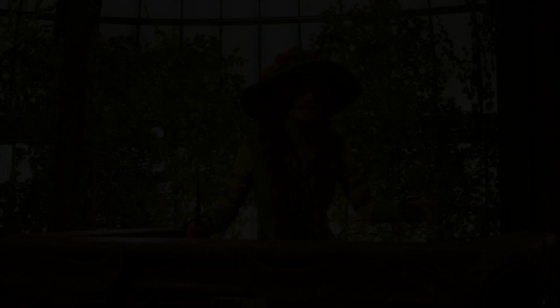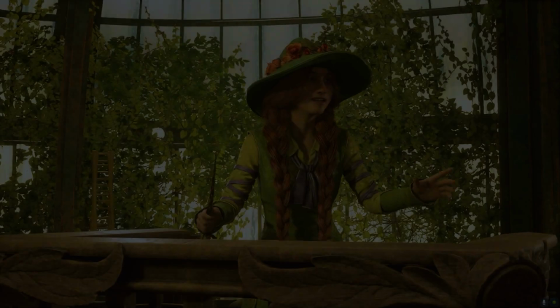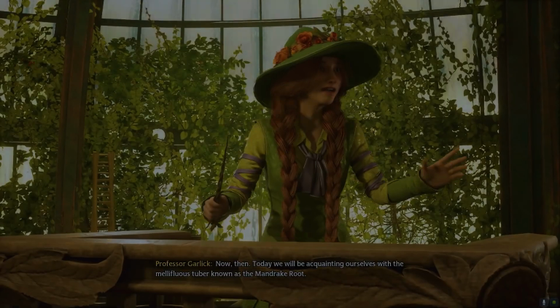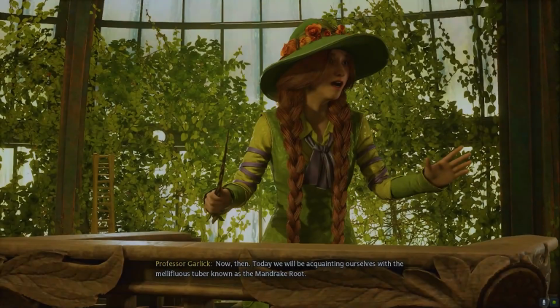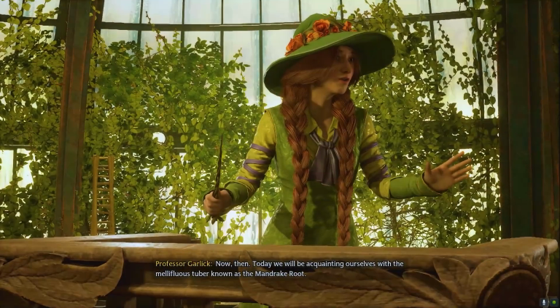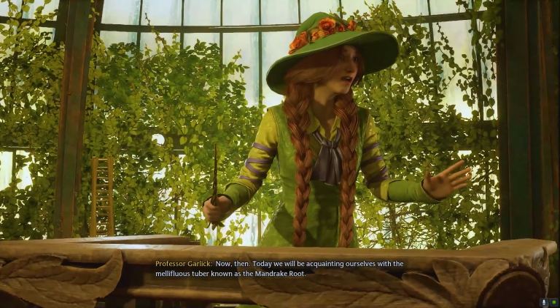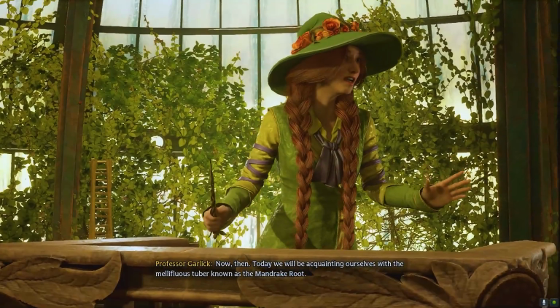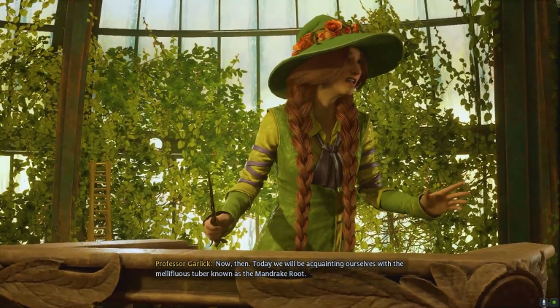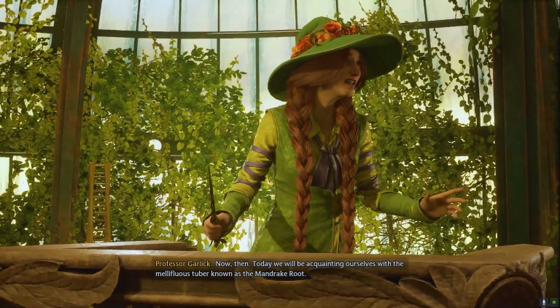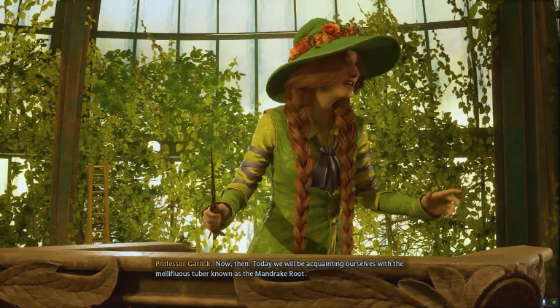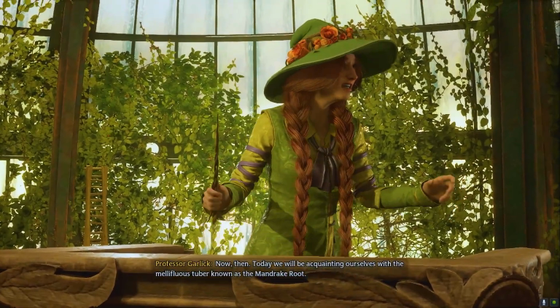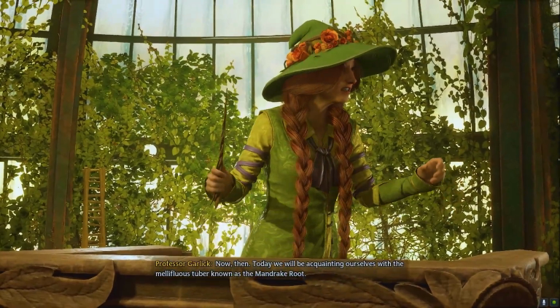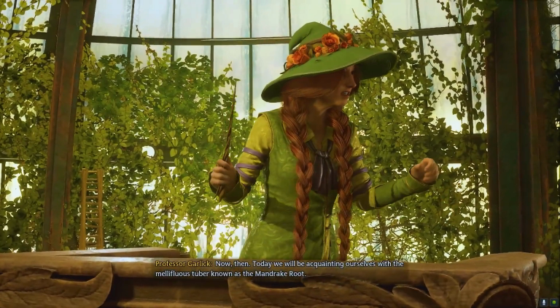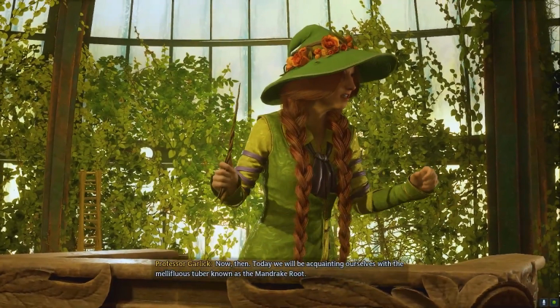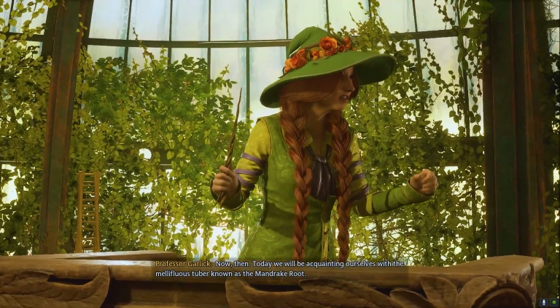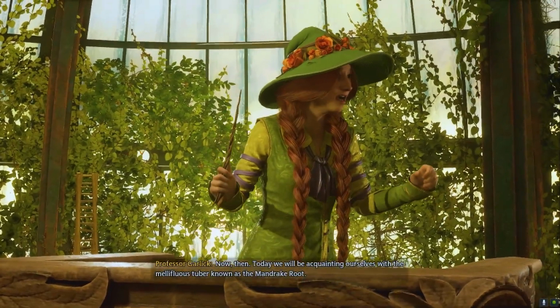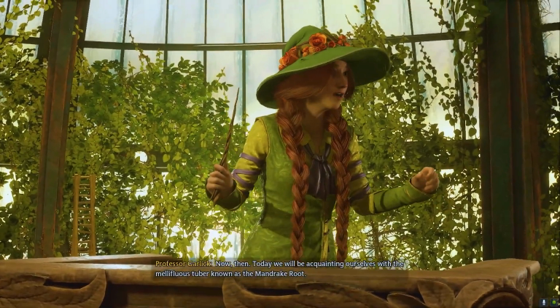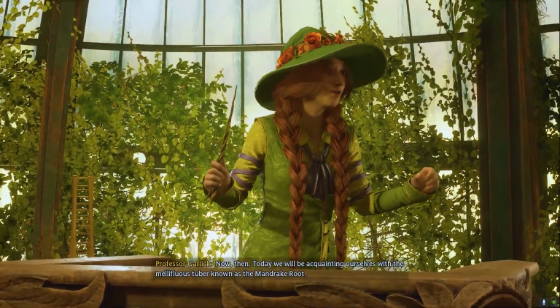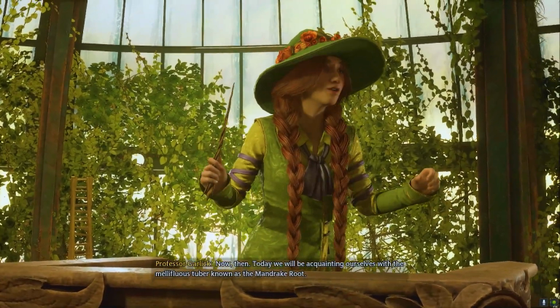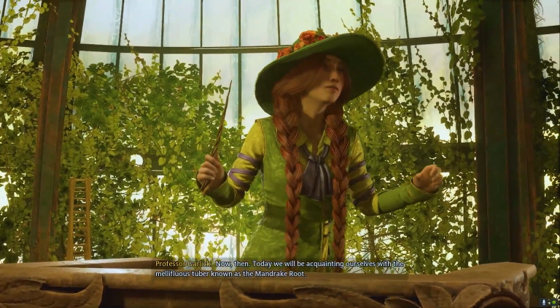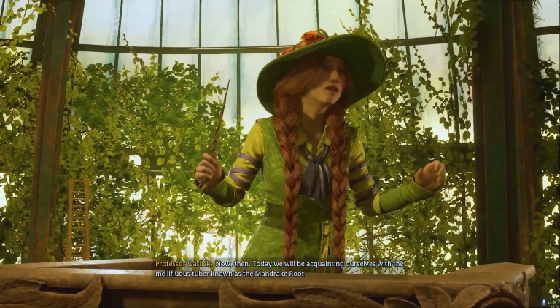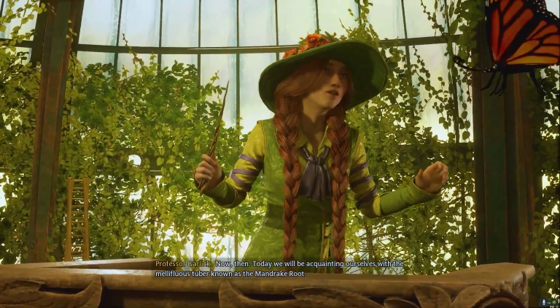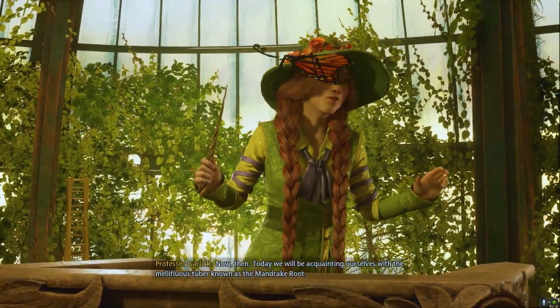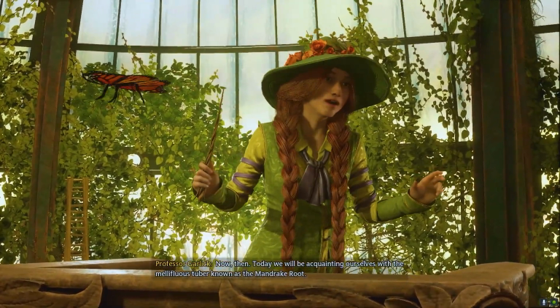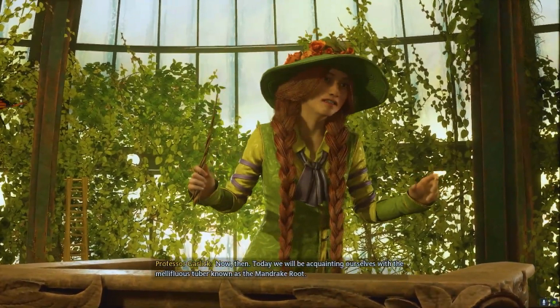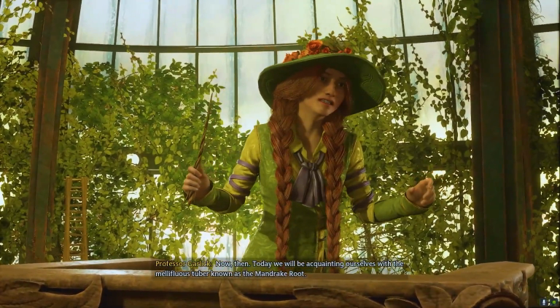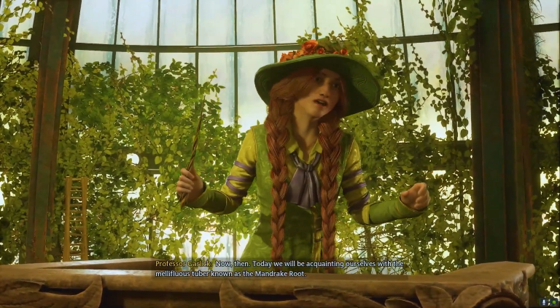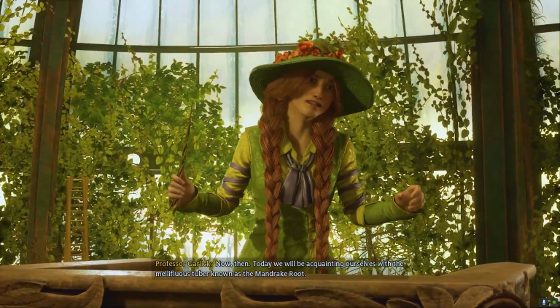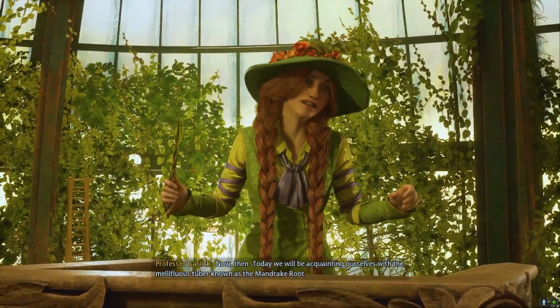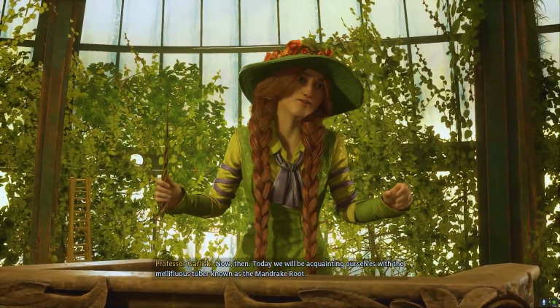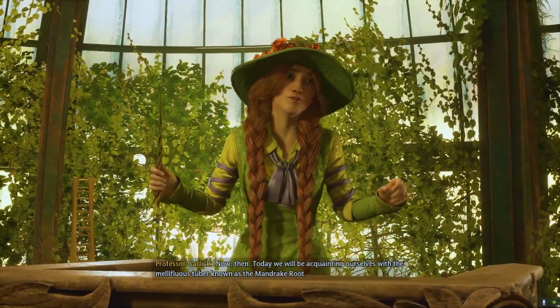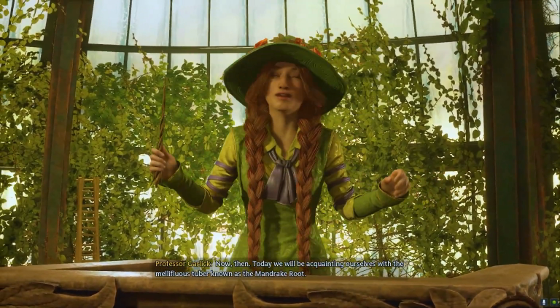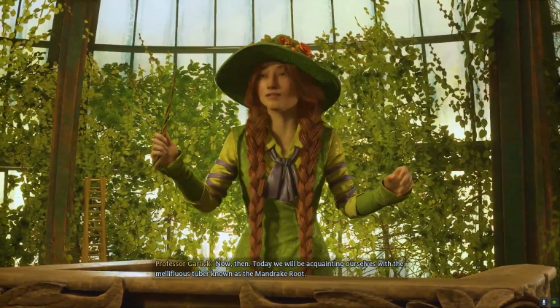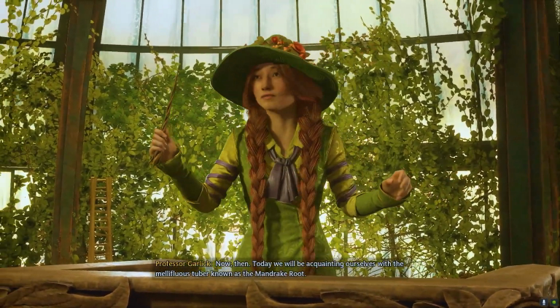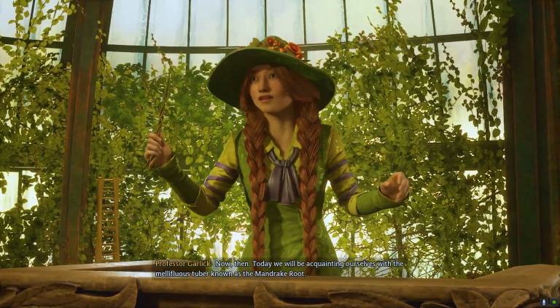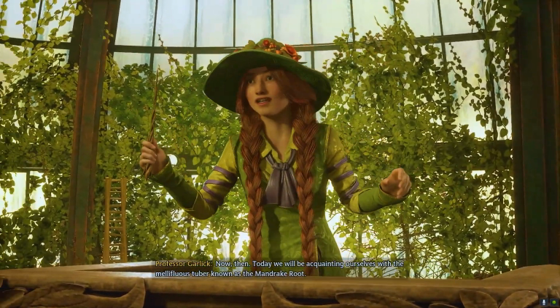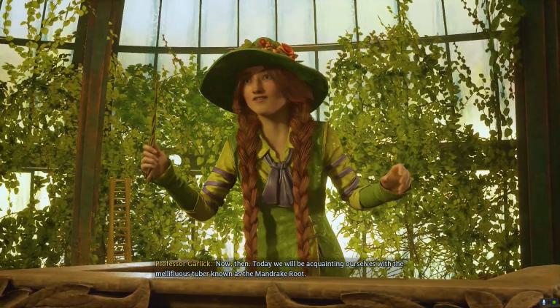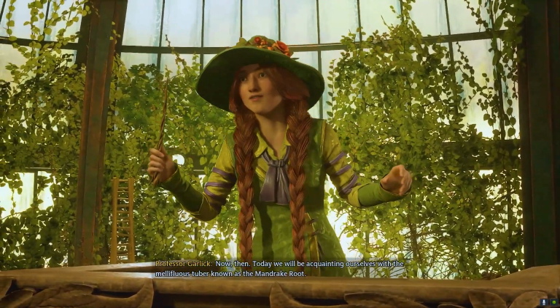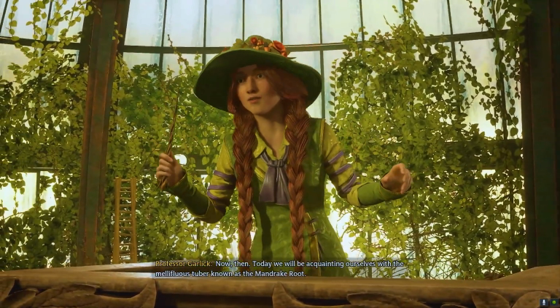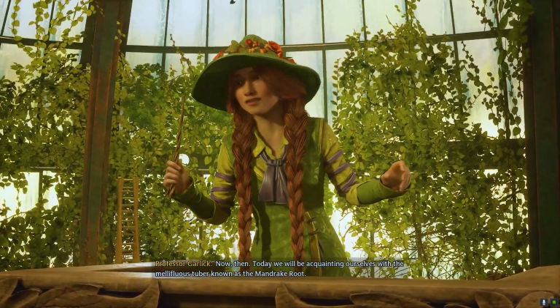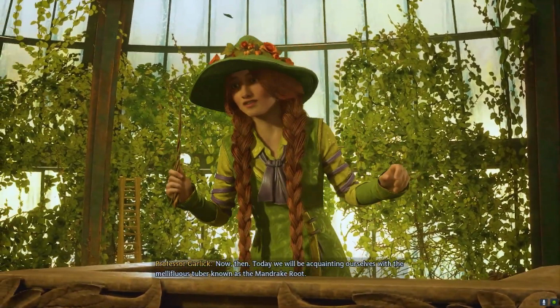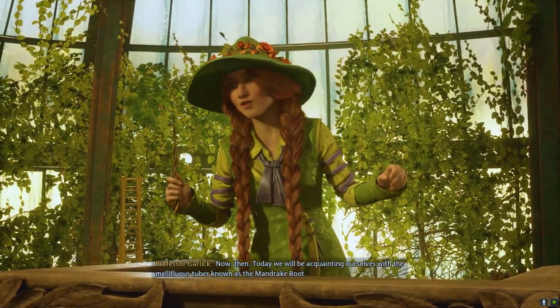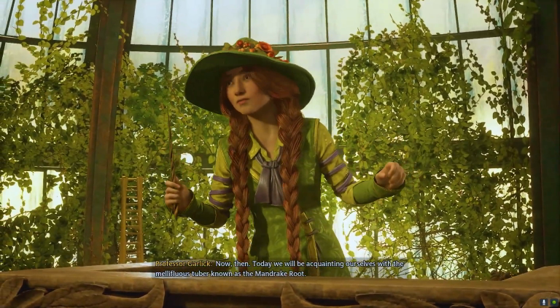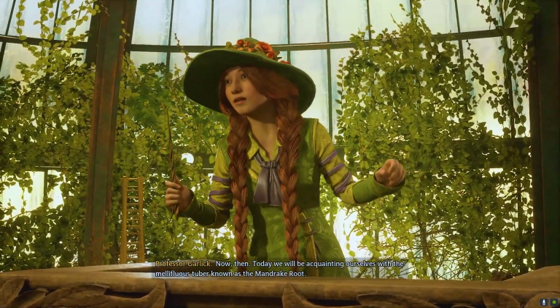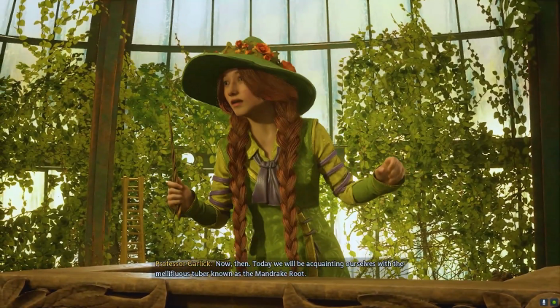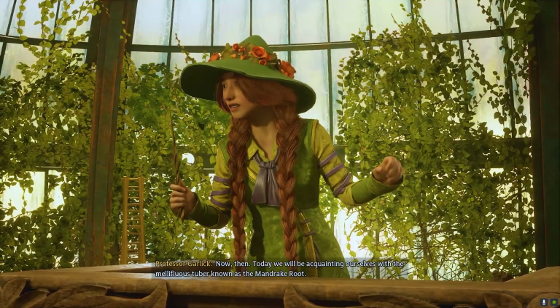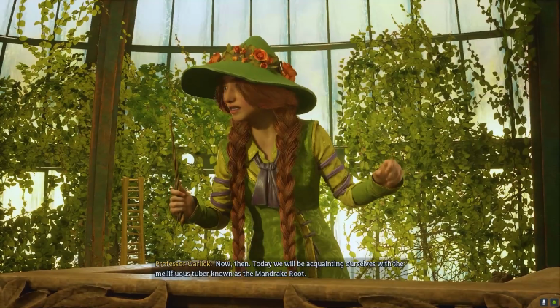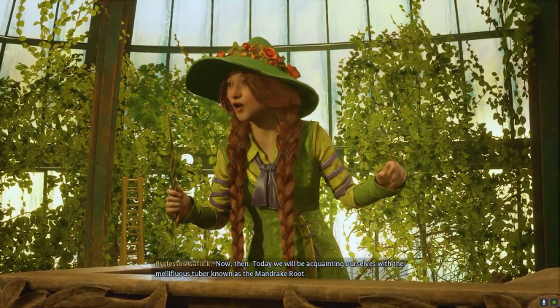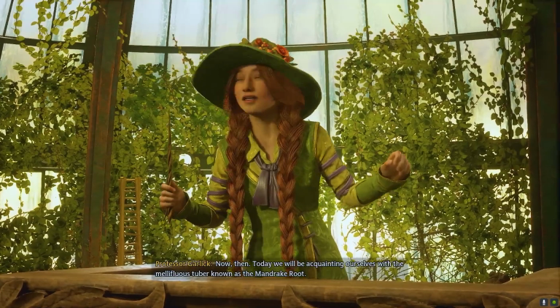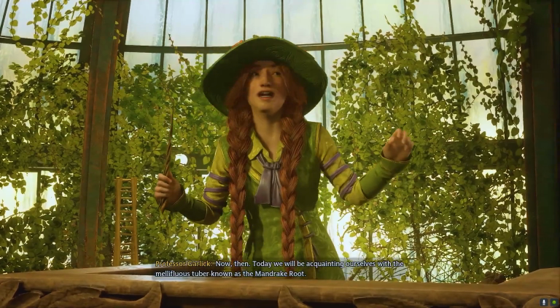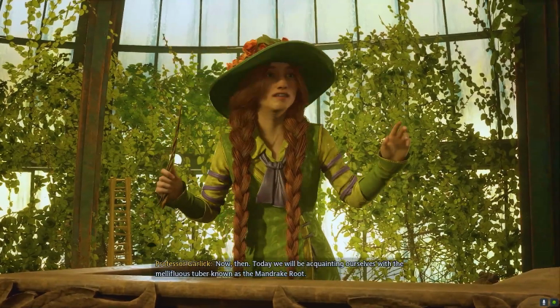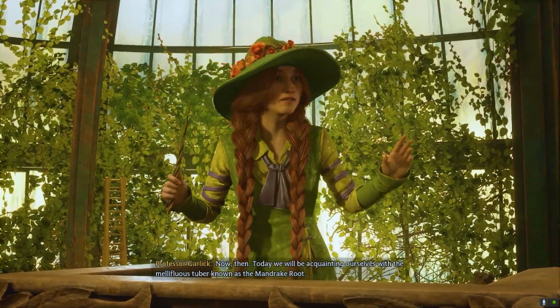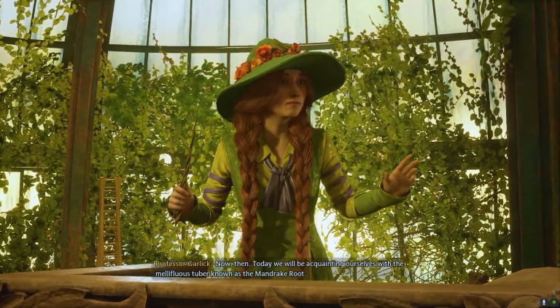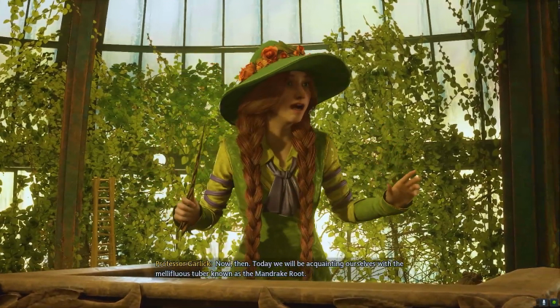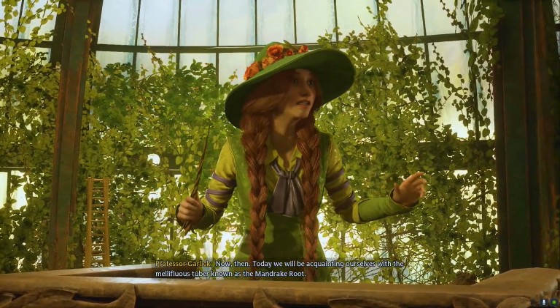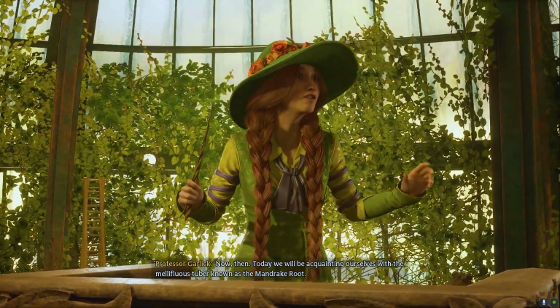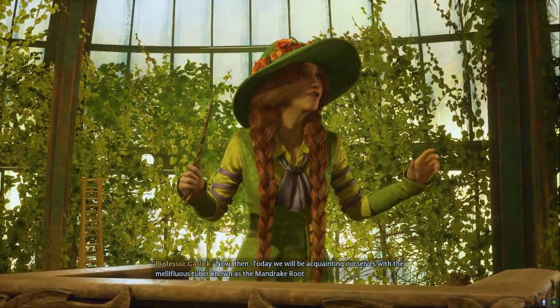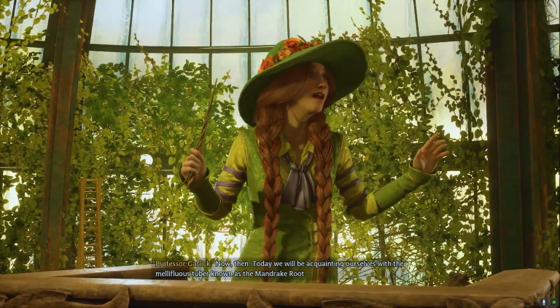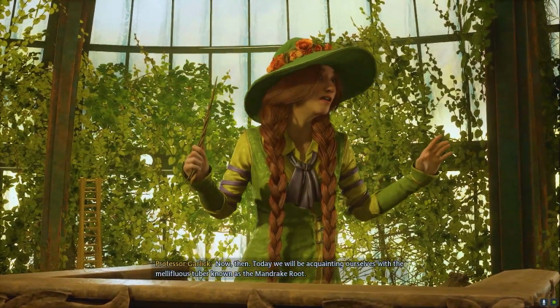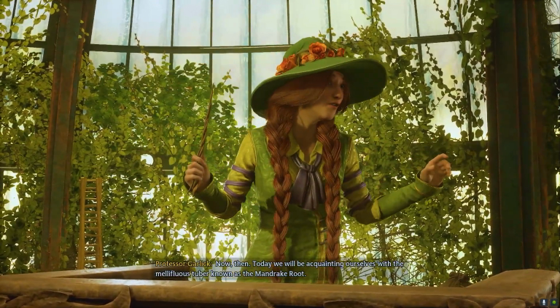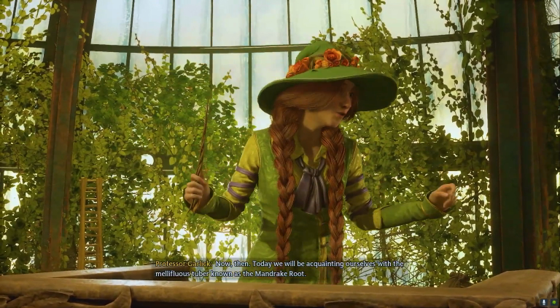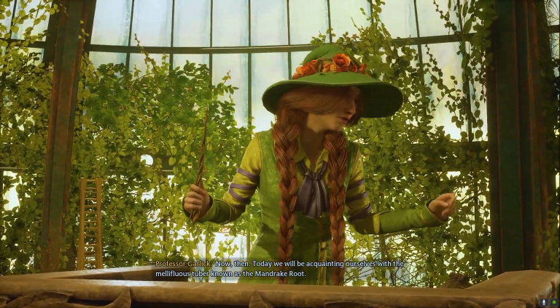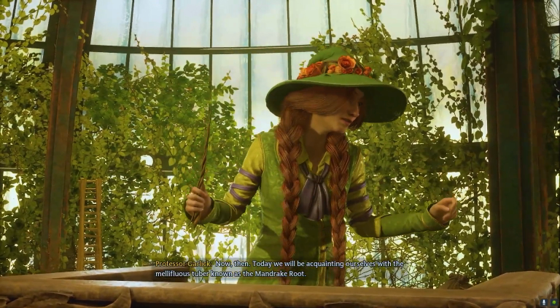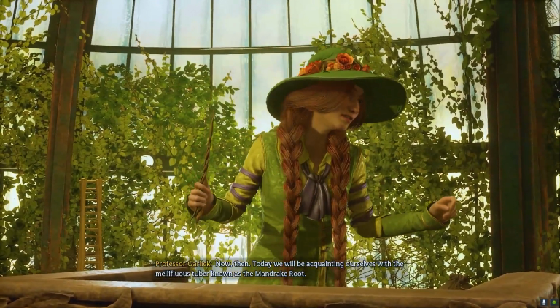Now then, today we will be acquainting ourselves with the mellifluous tuber known as the mandrake root.